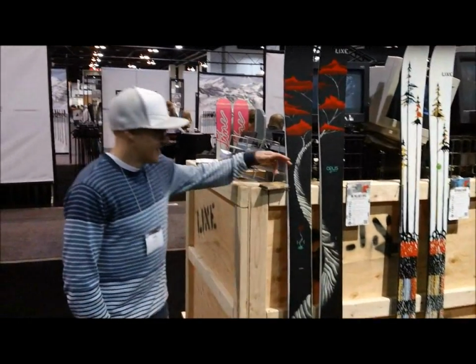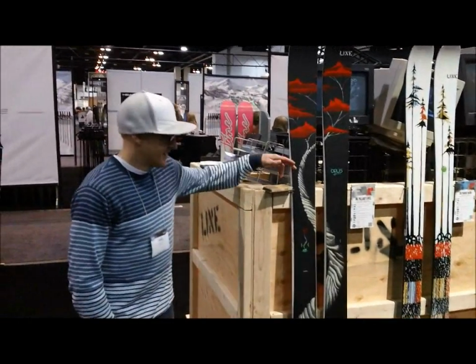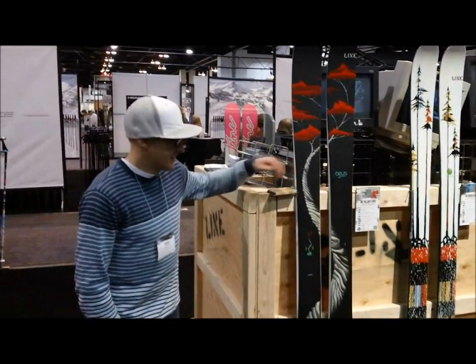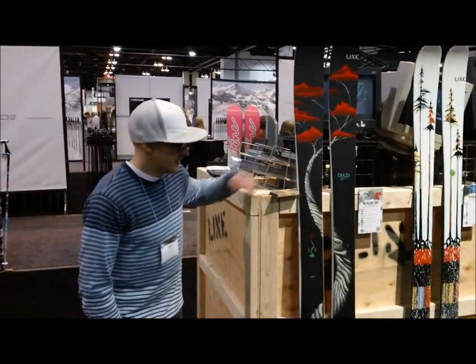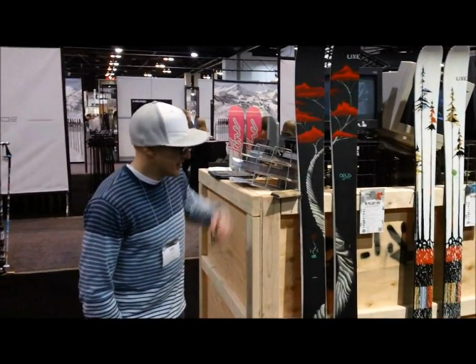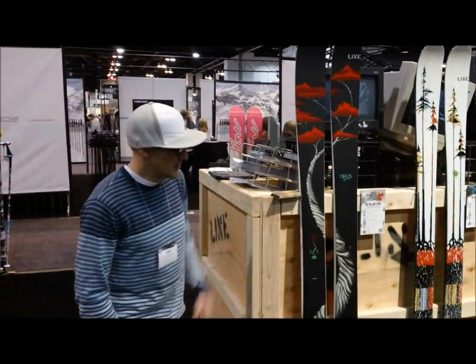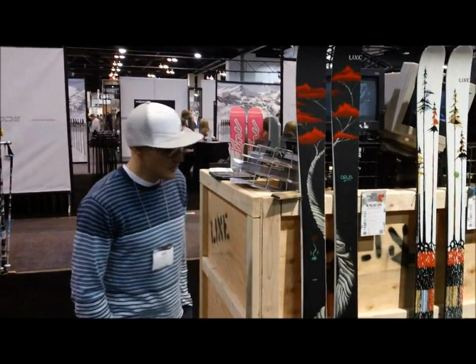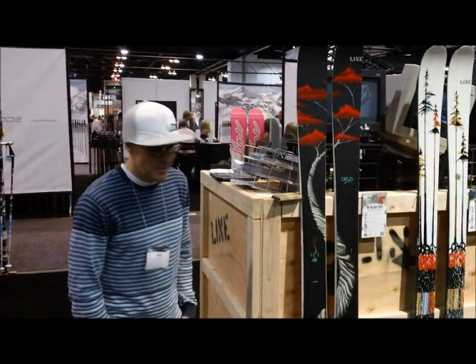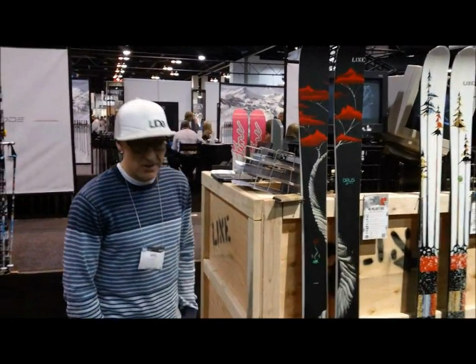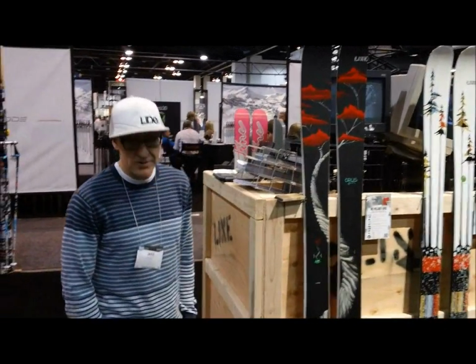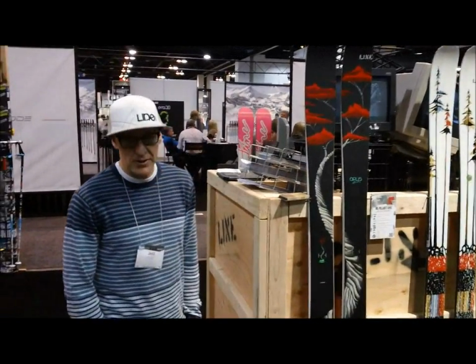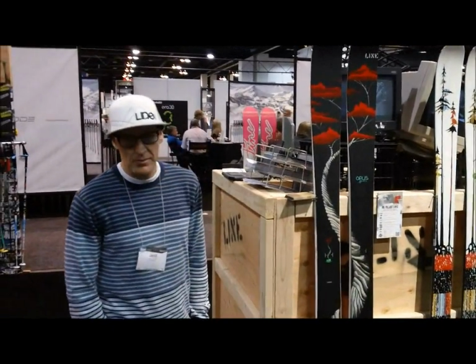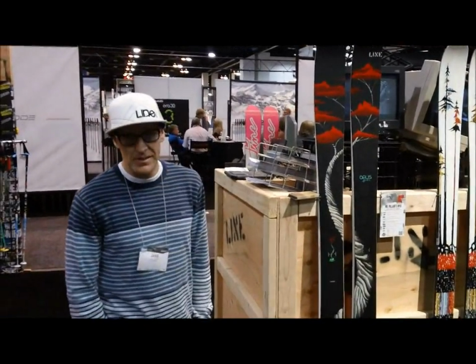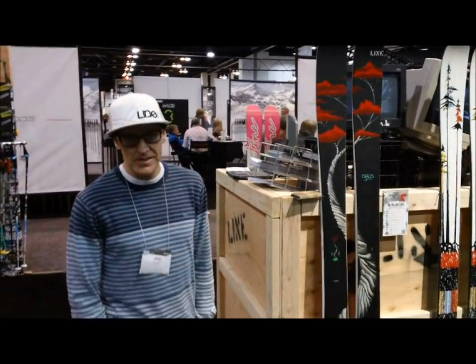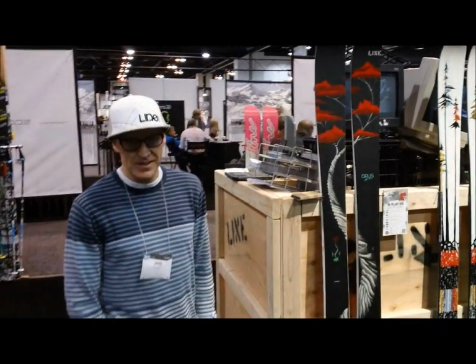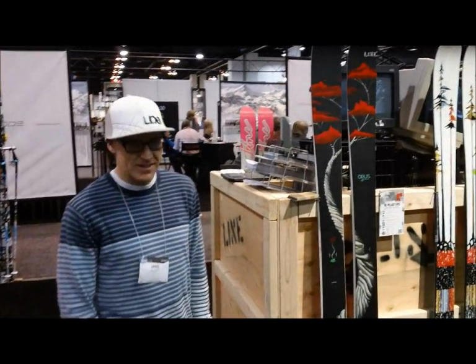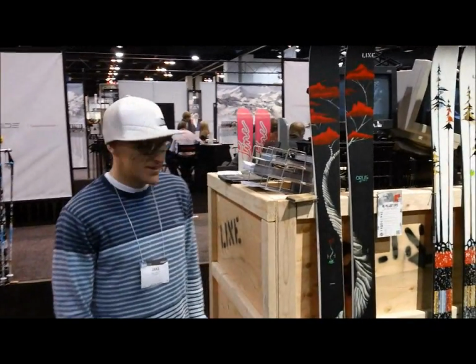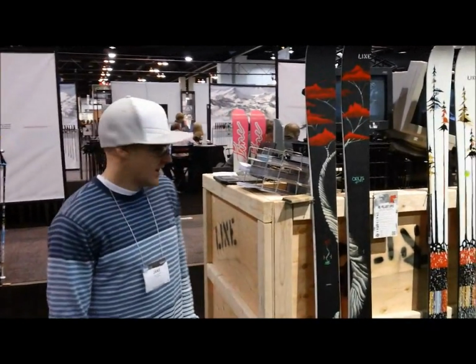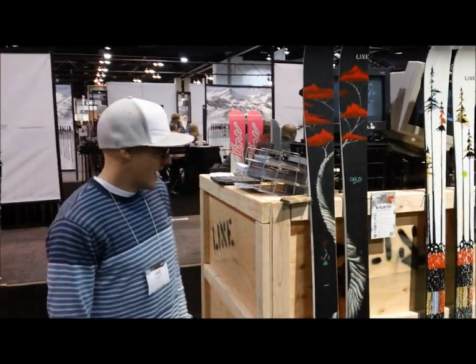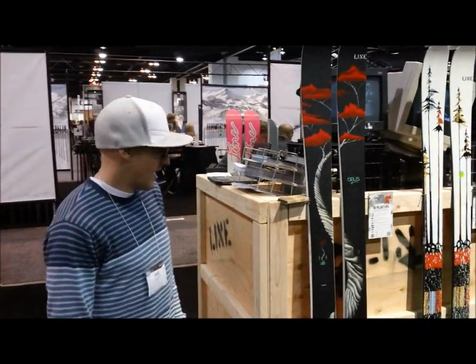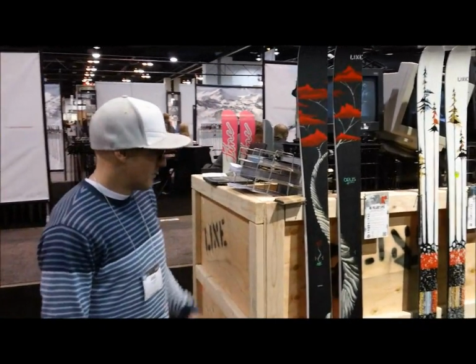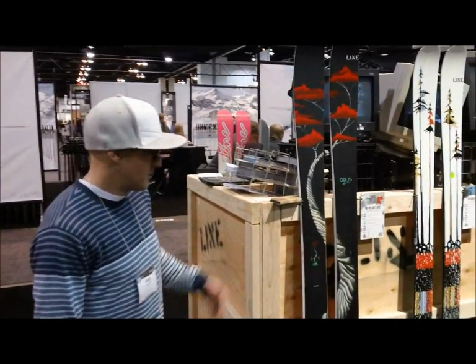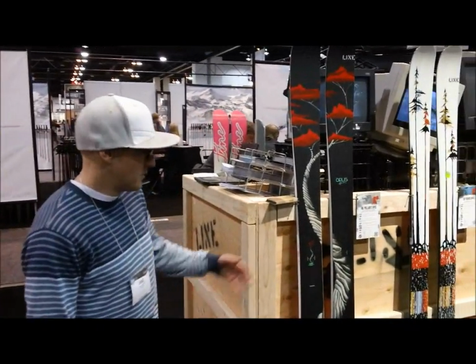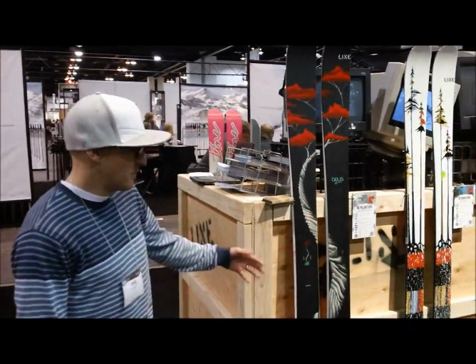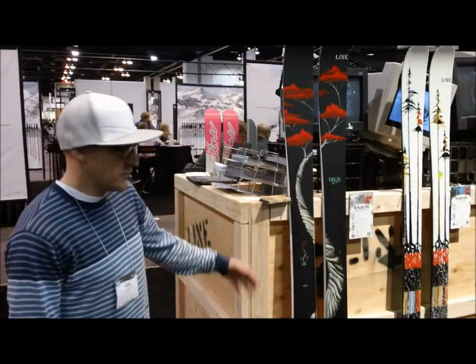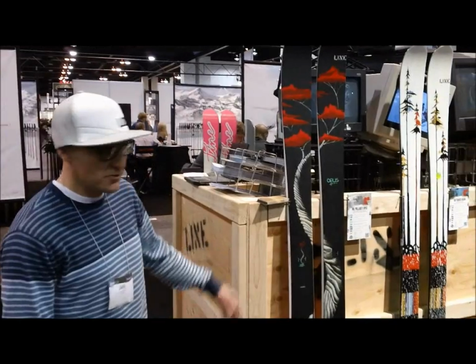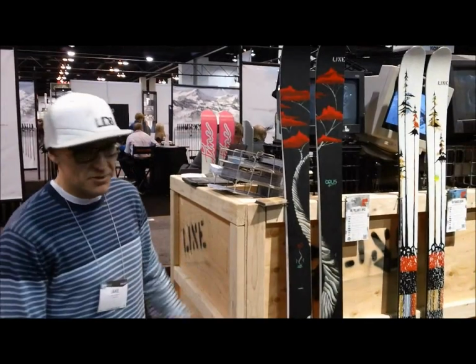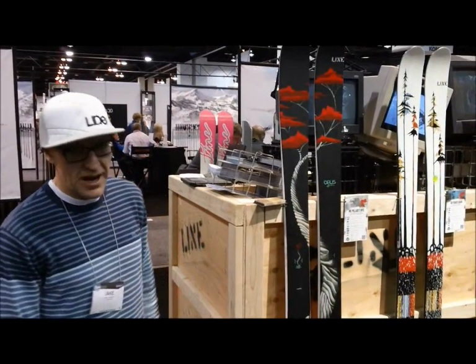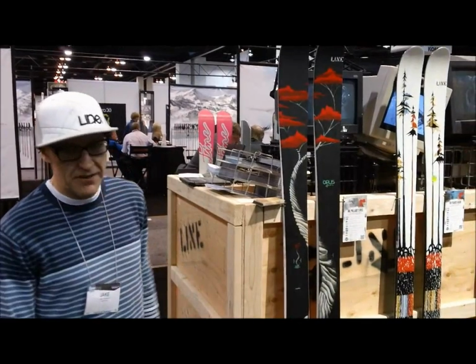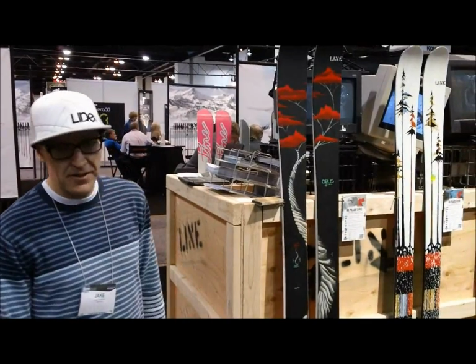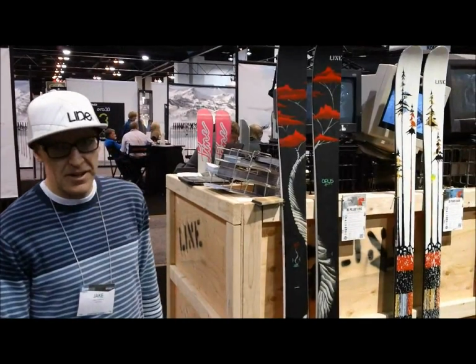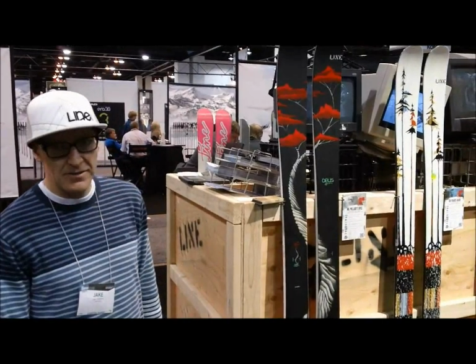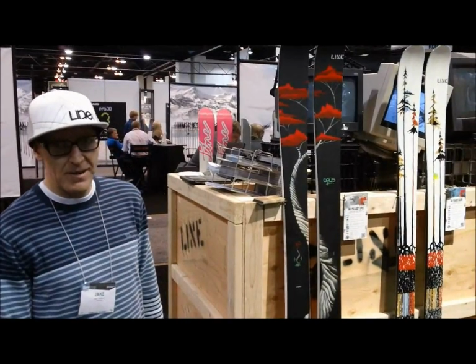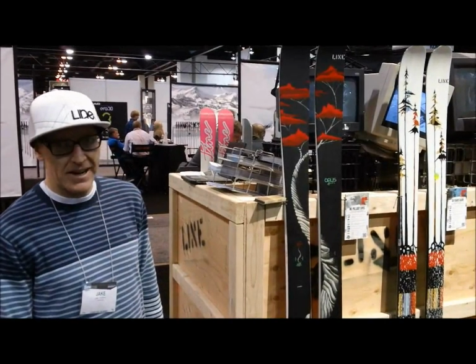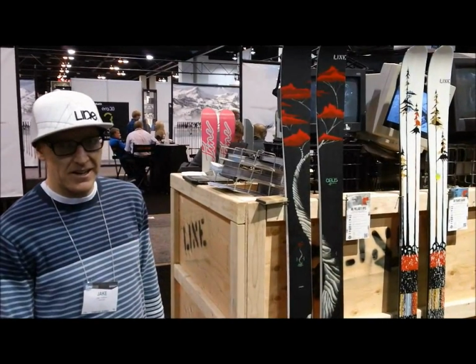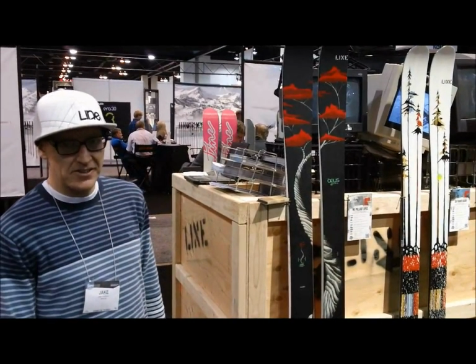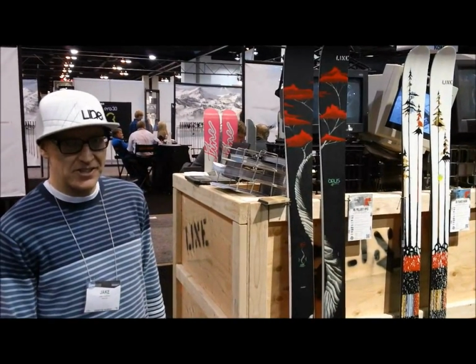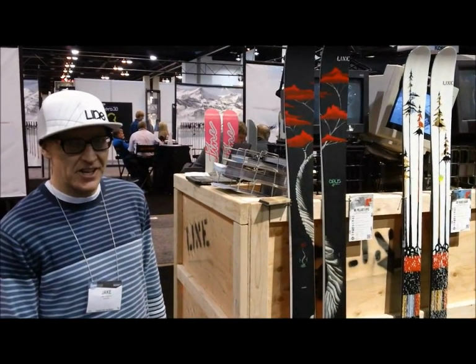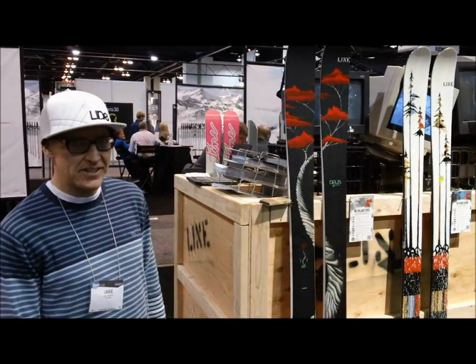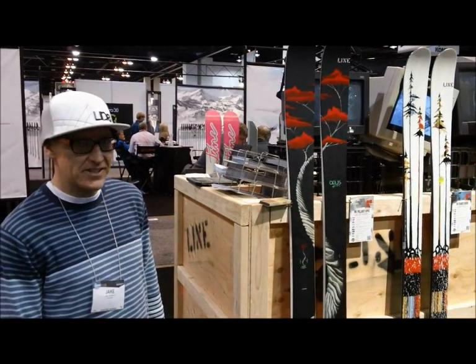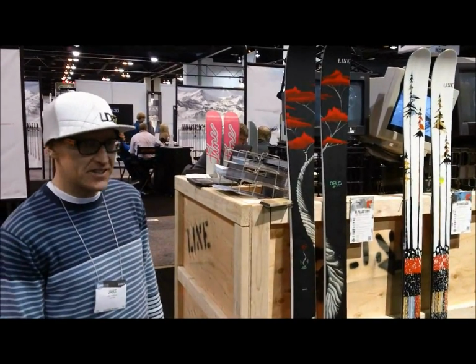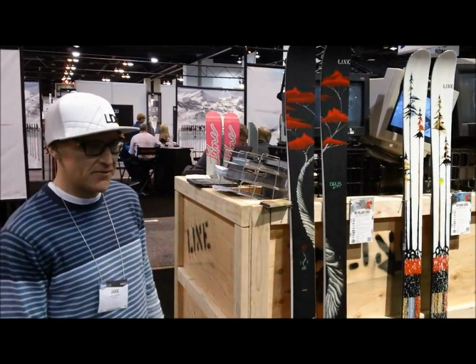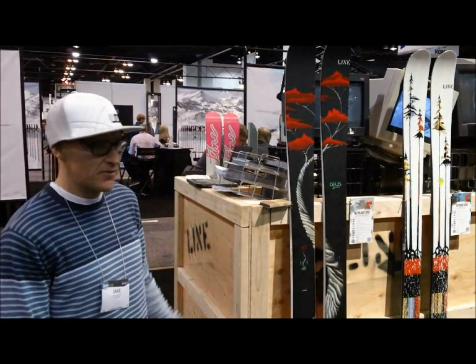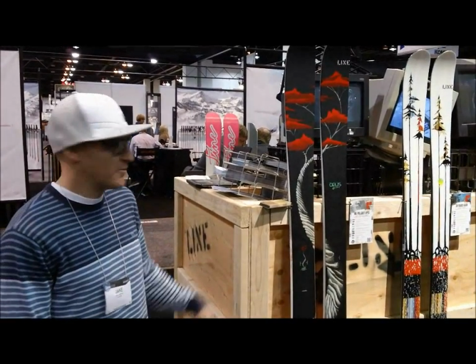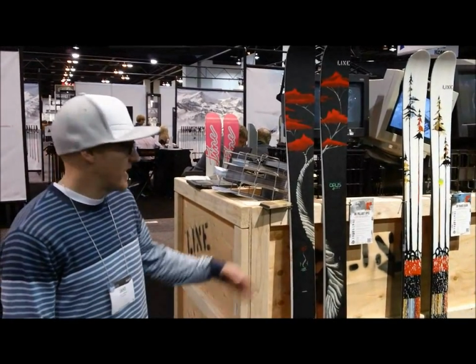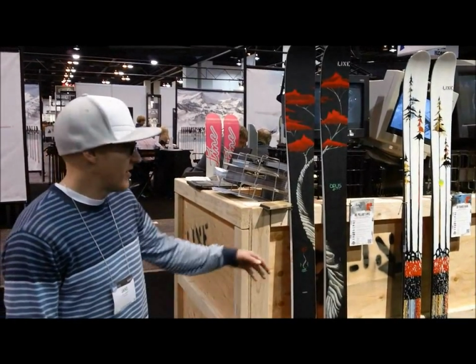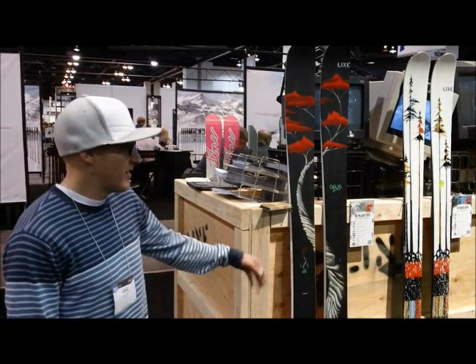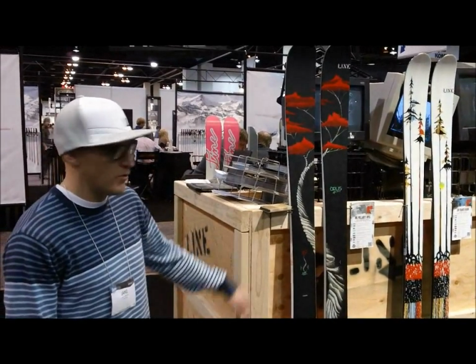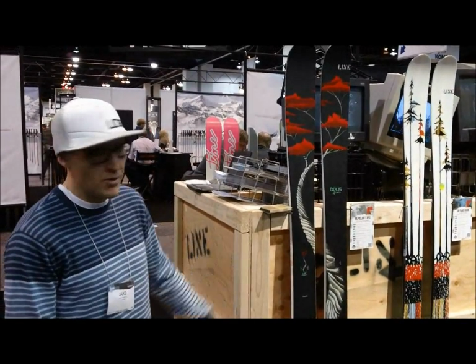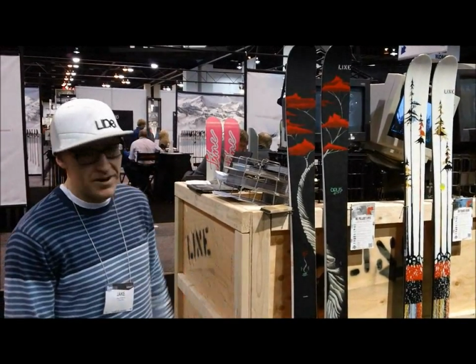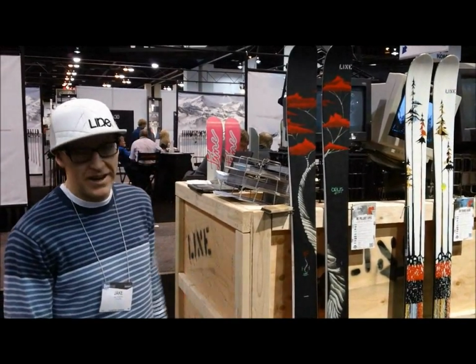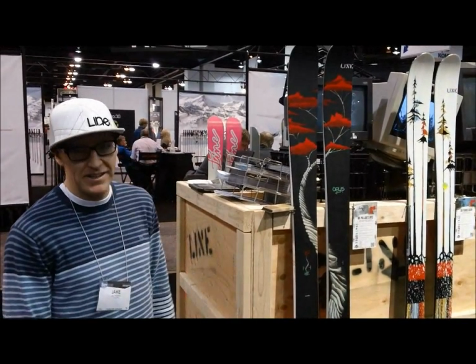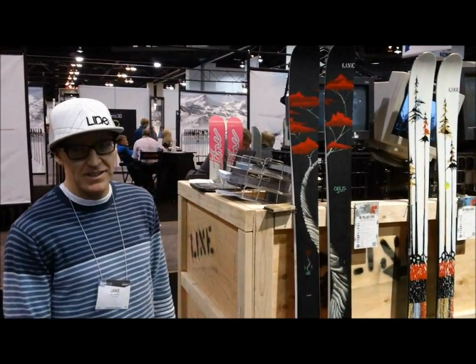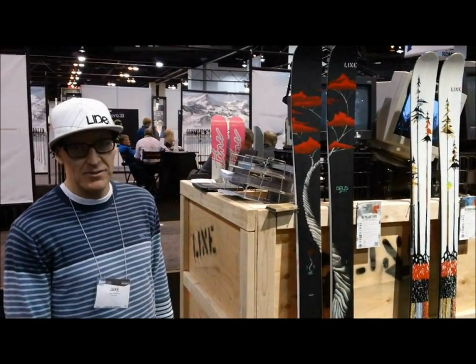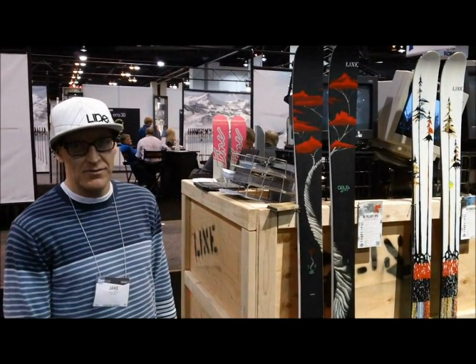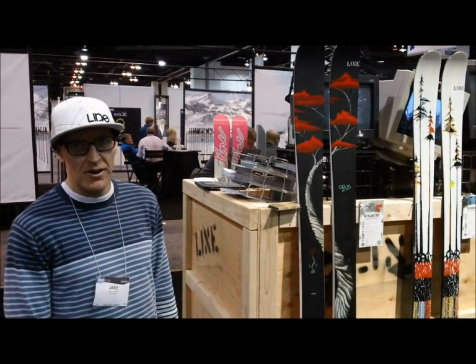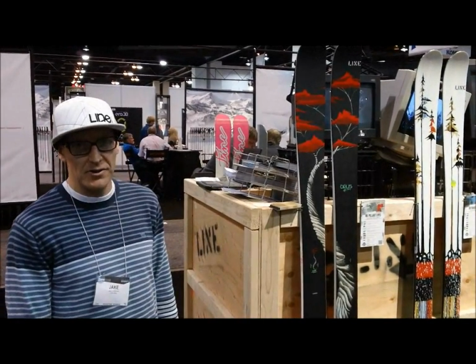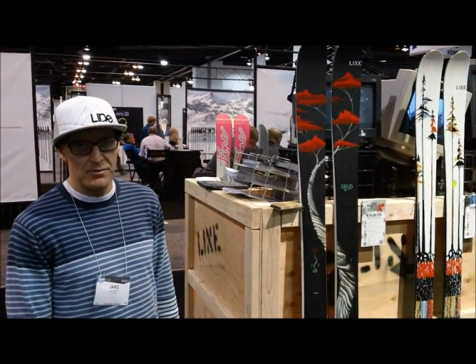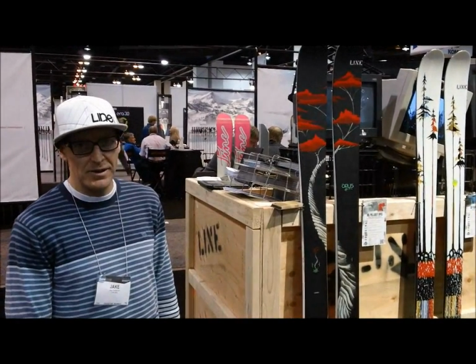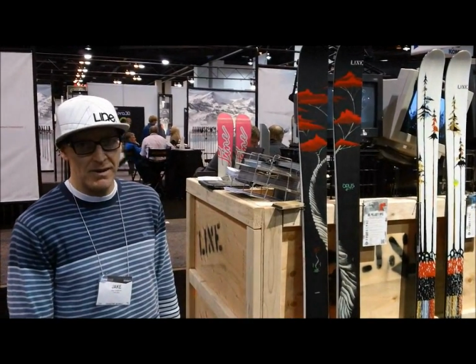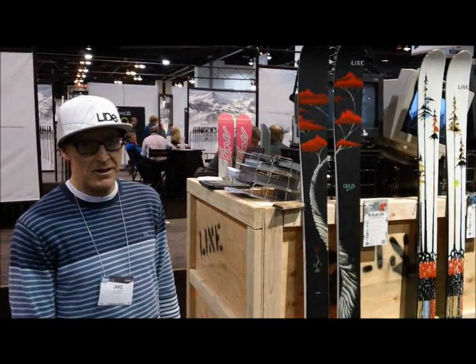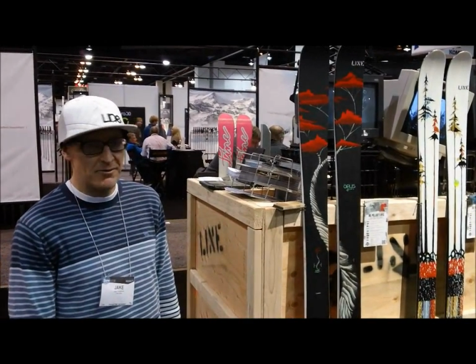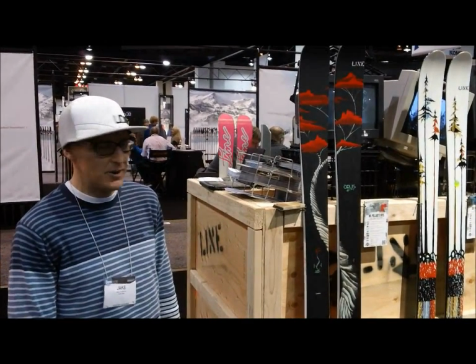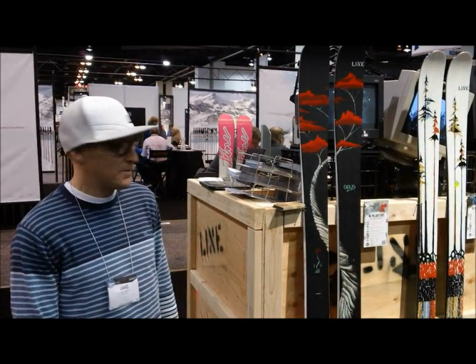This is the new Pollard Opus. The new graphic comes back unchanged, except we now have a 192 for all you big mountain riders.